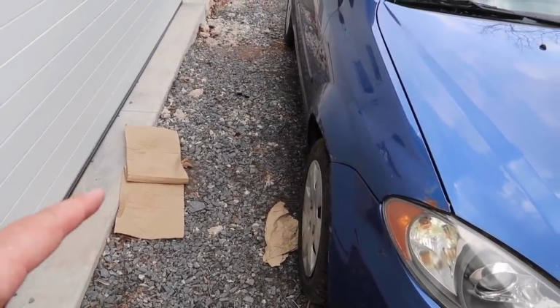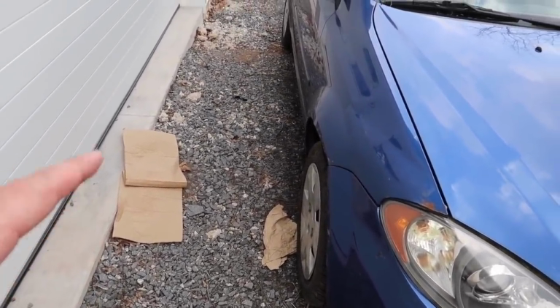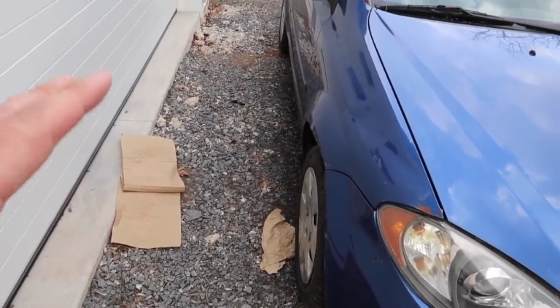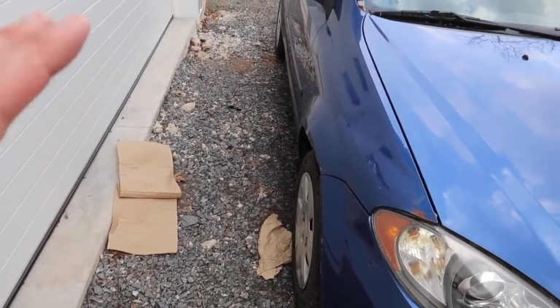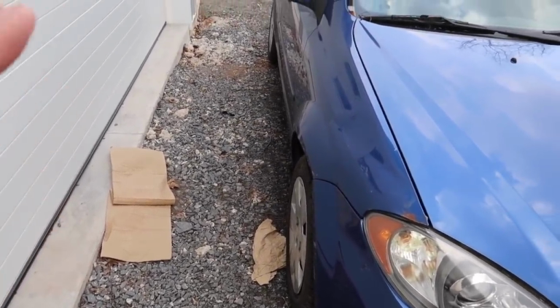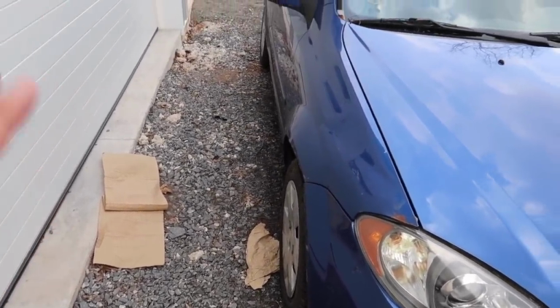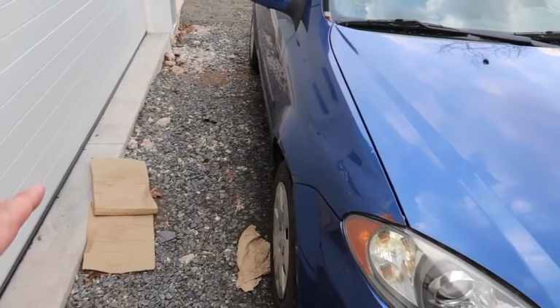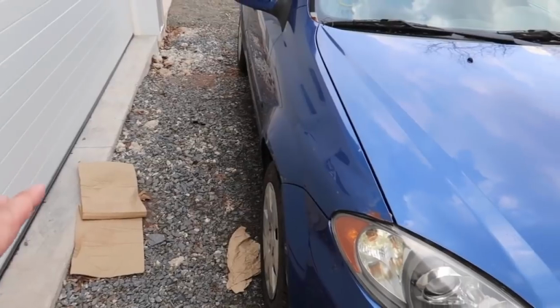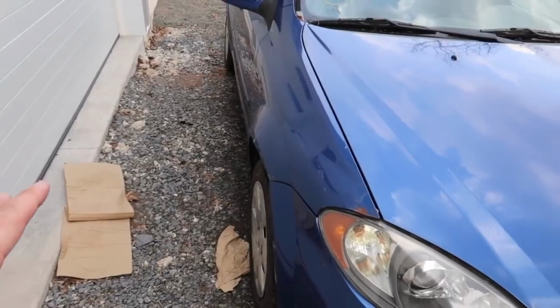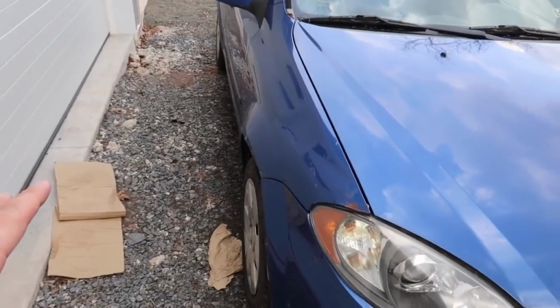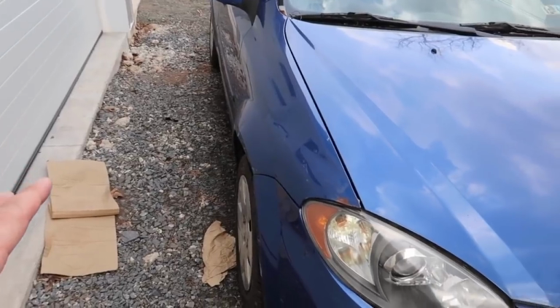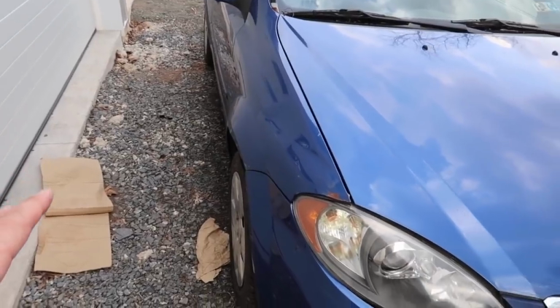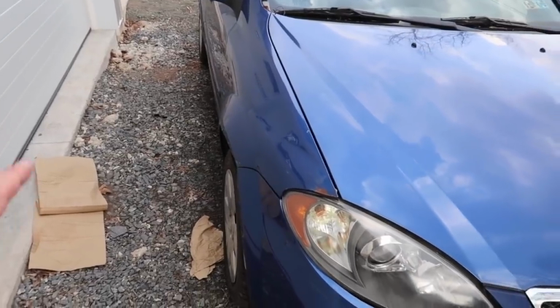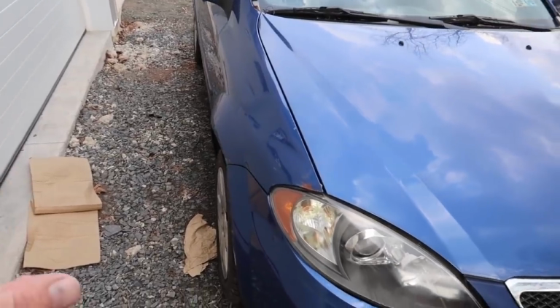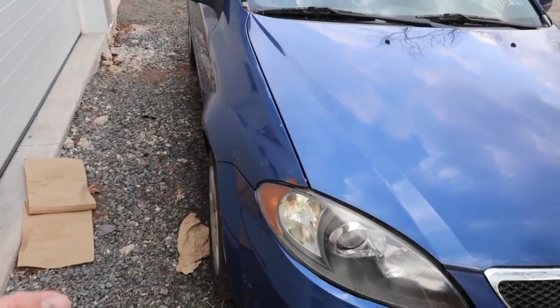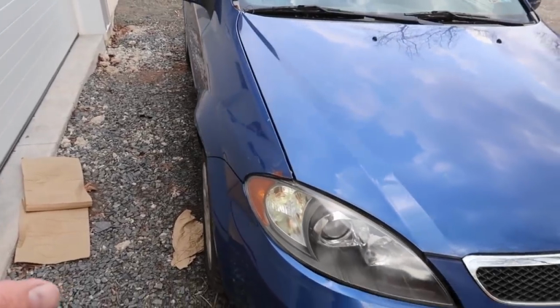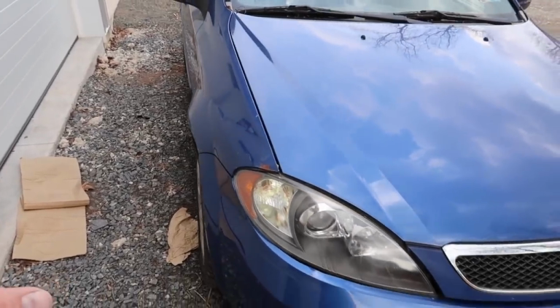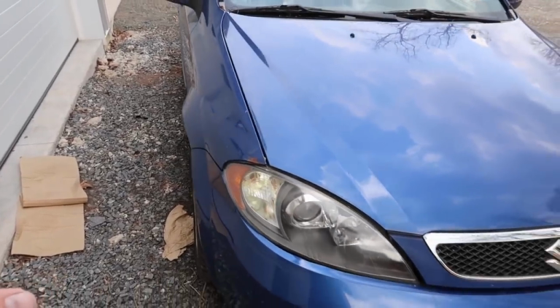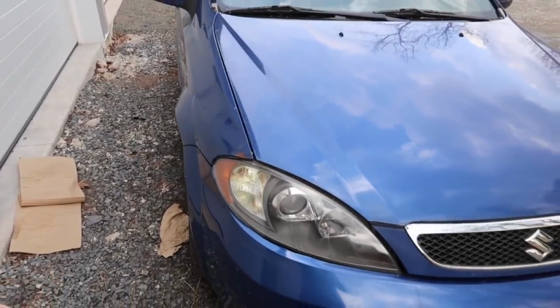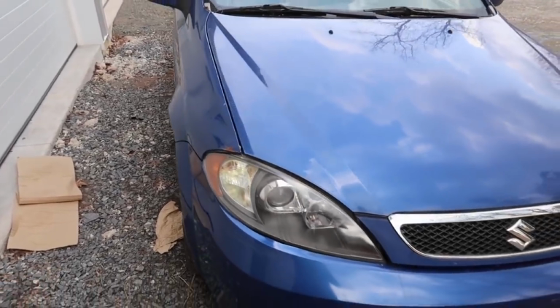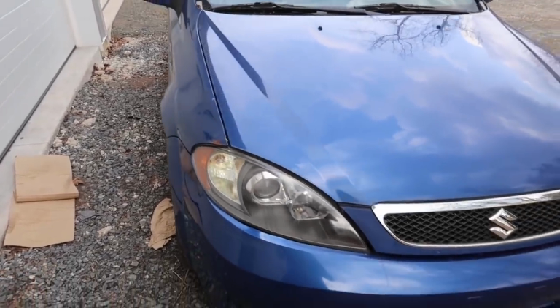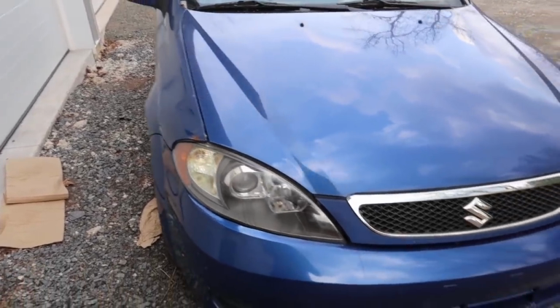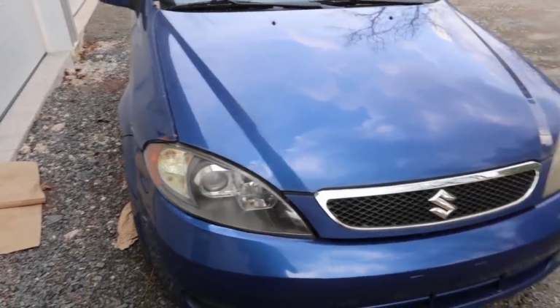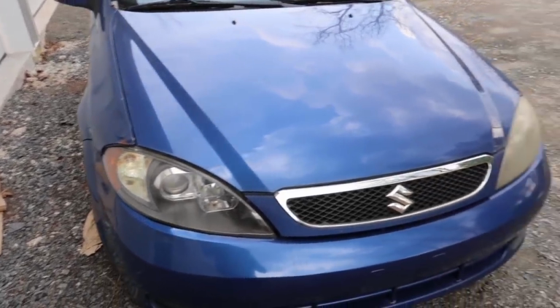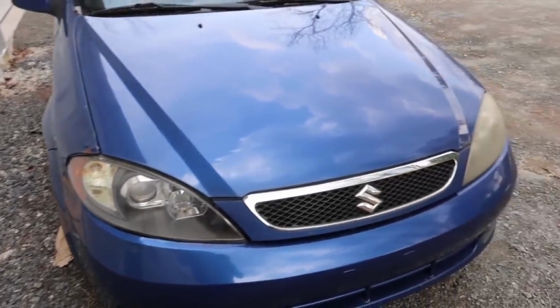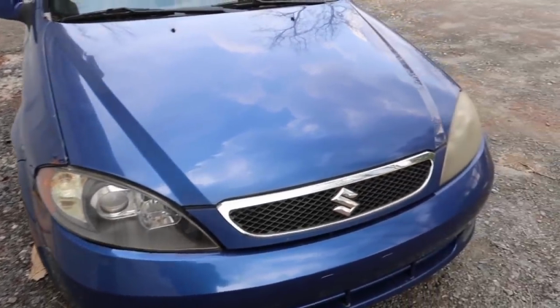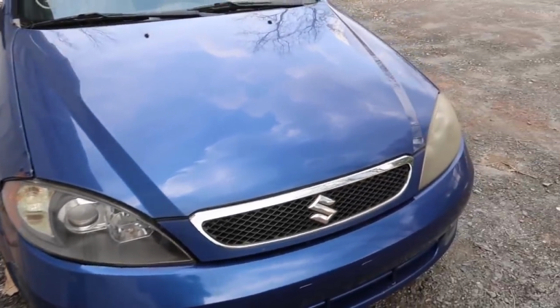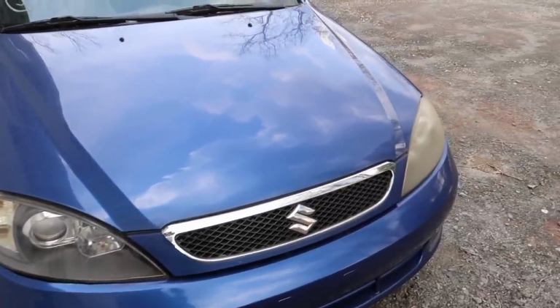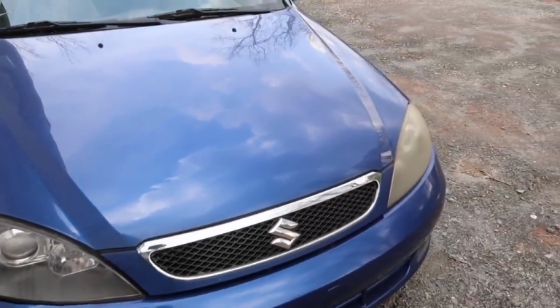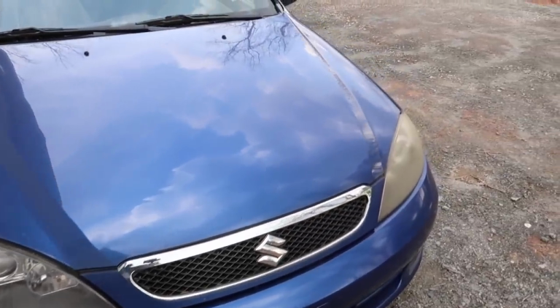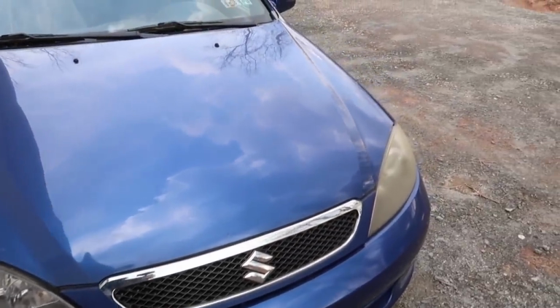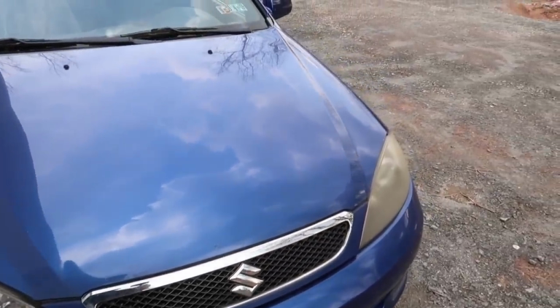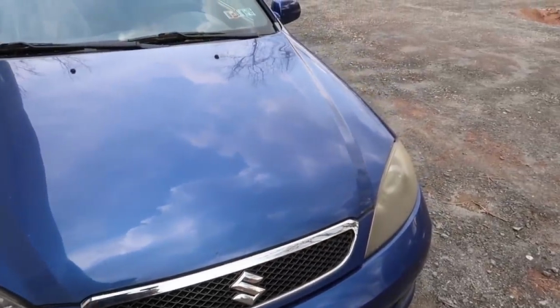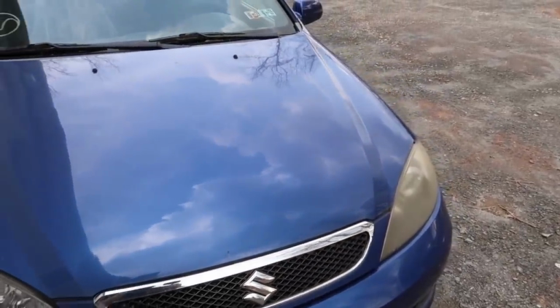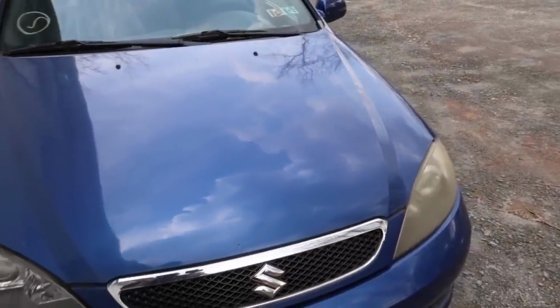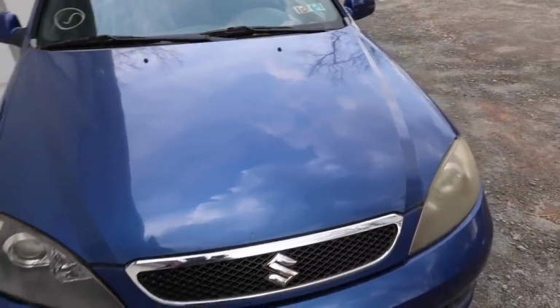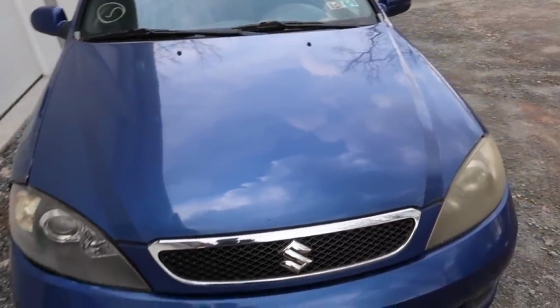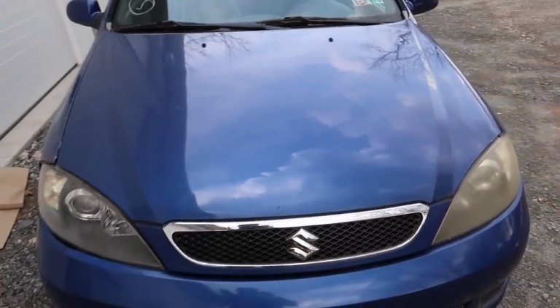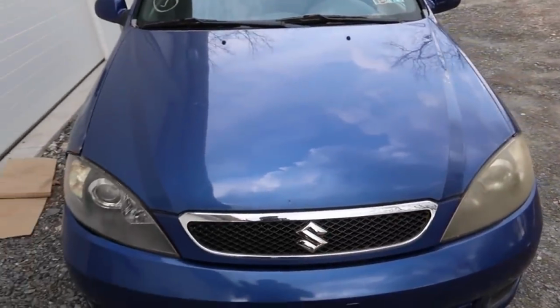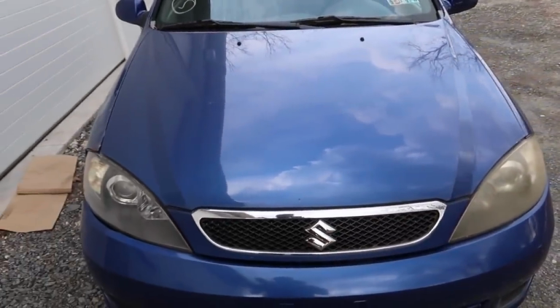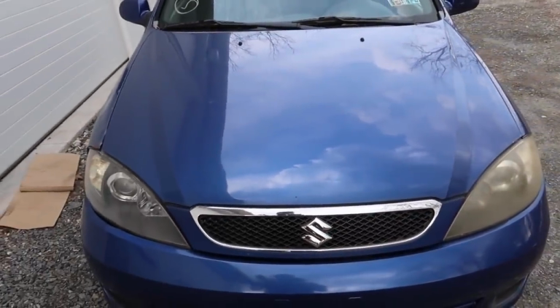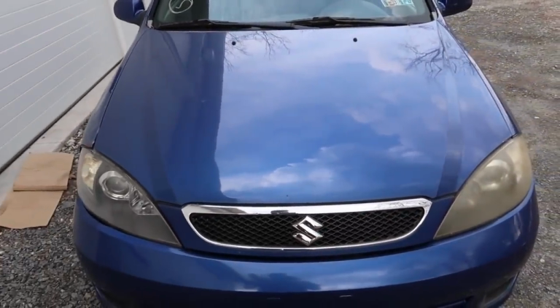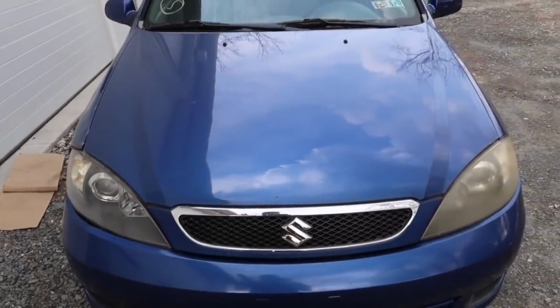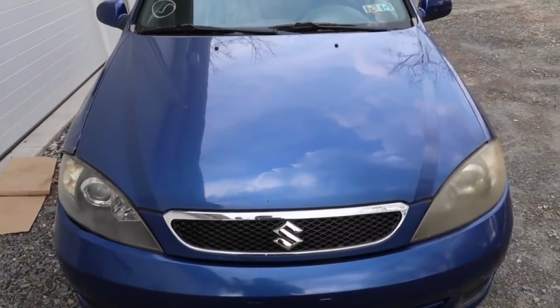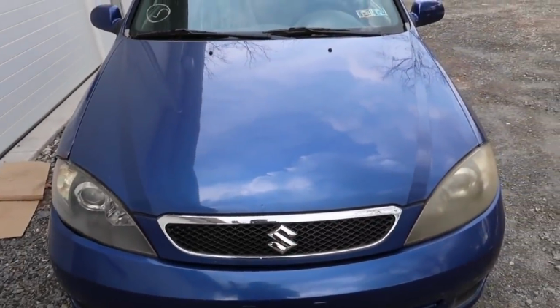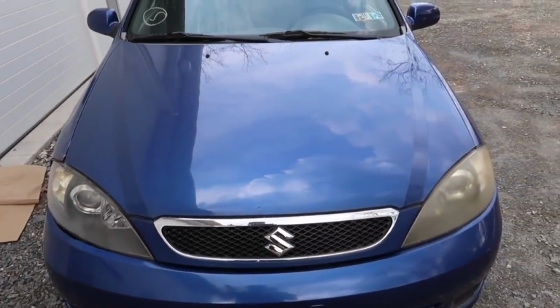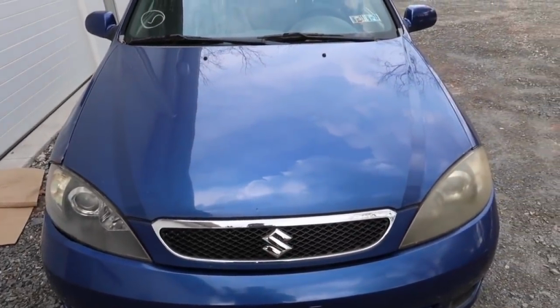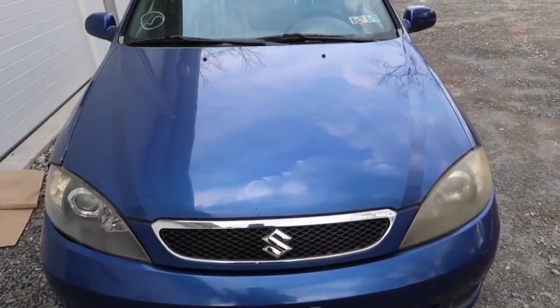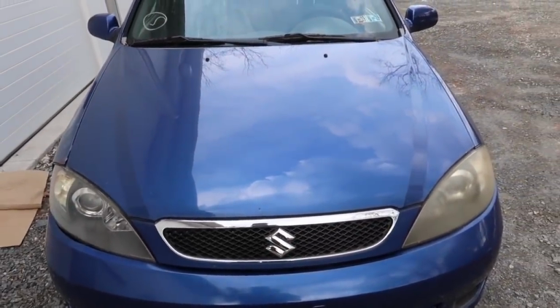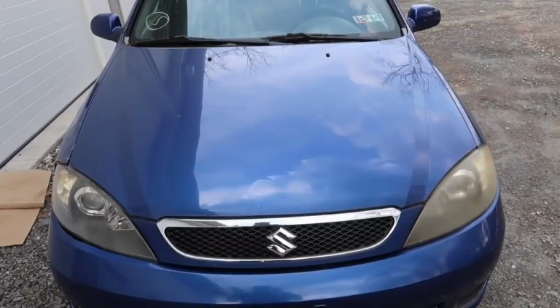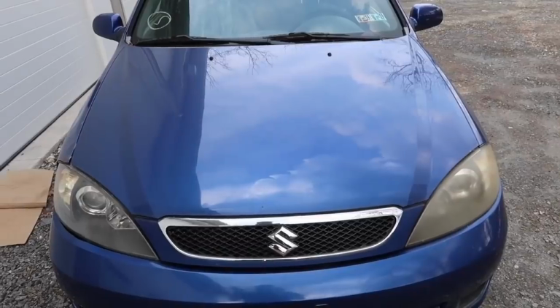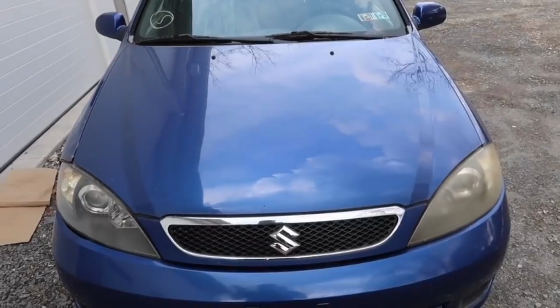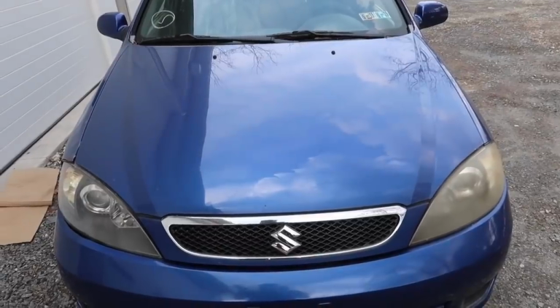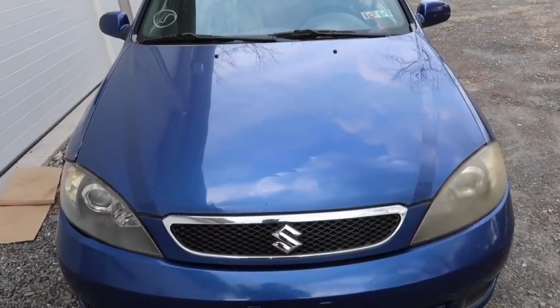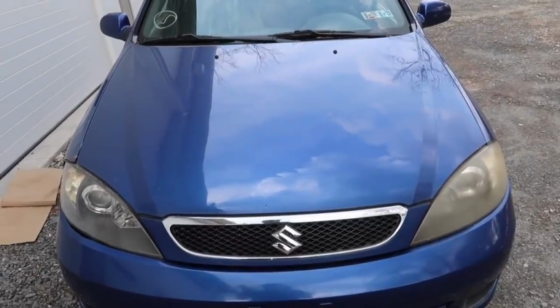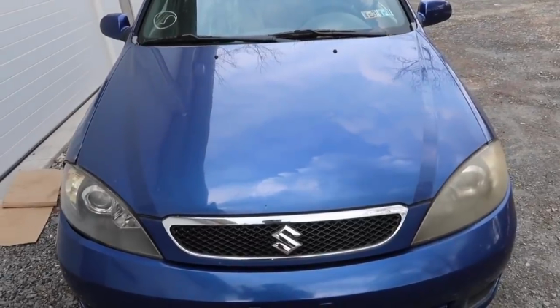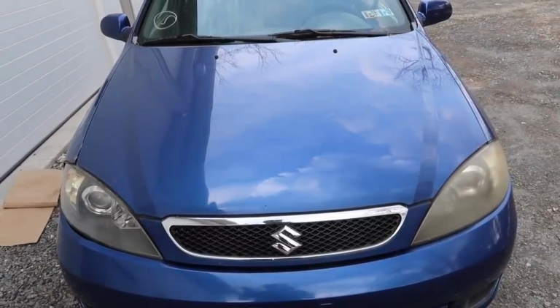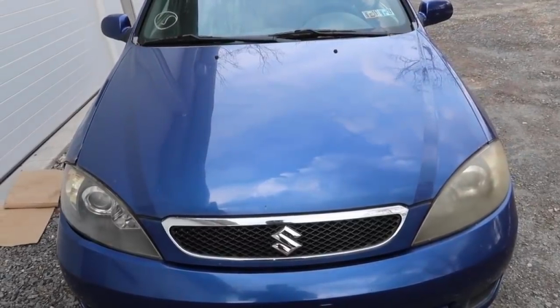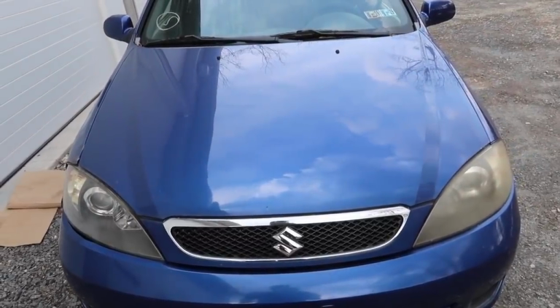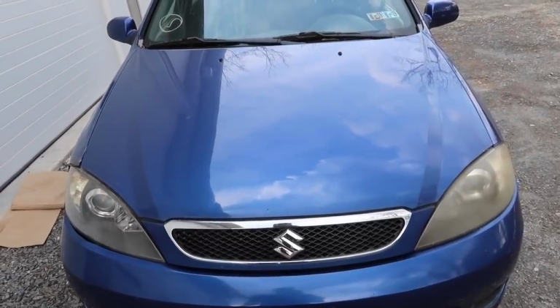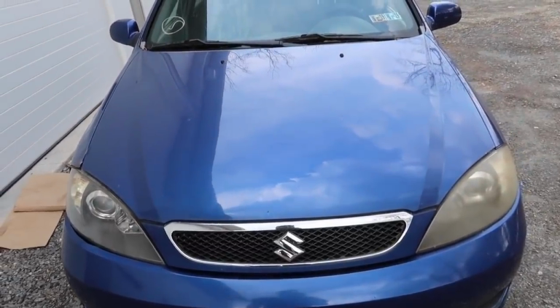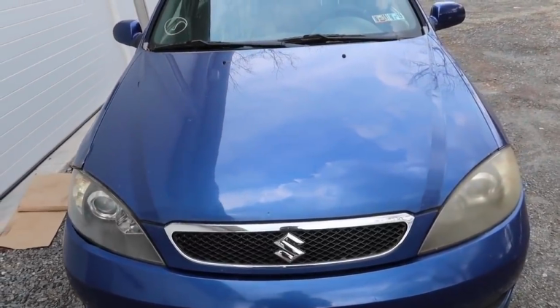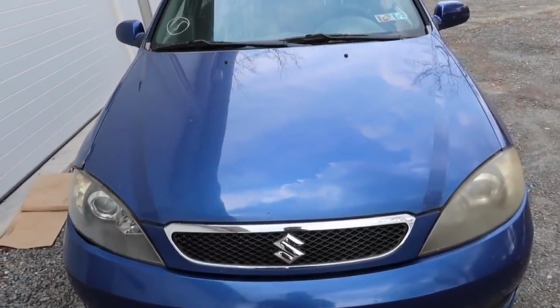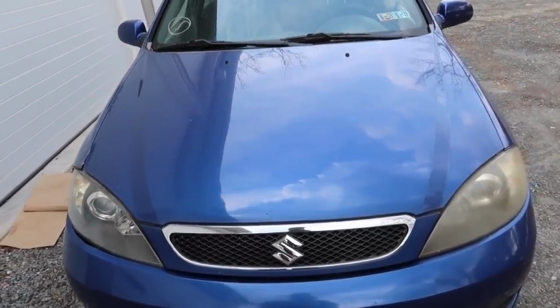As you guys have probably been wondering — does this car run? Well, let's find out.